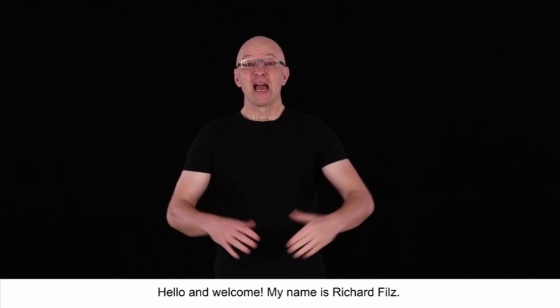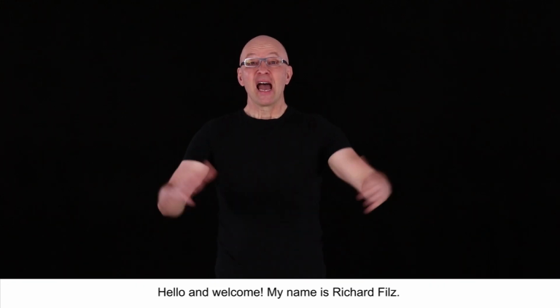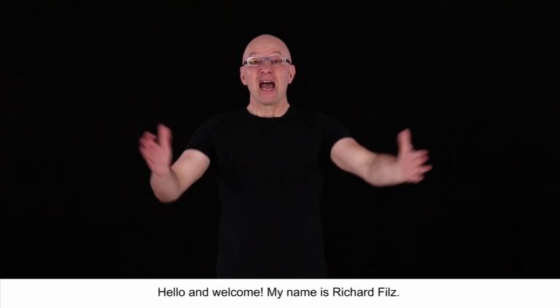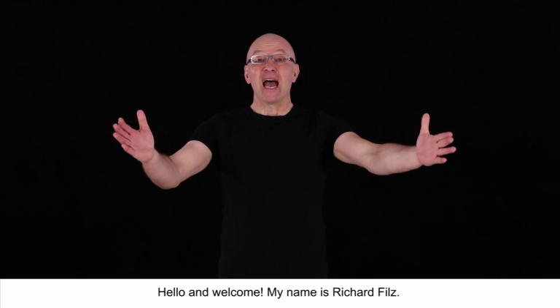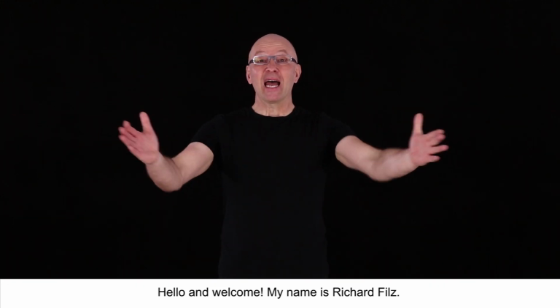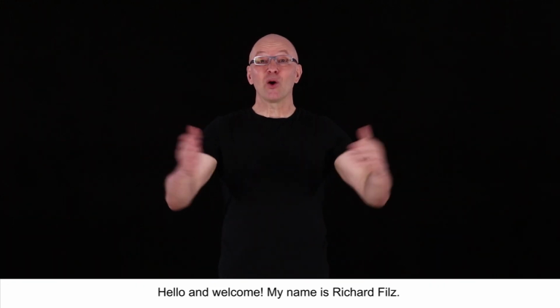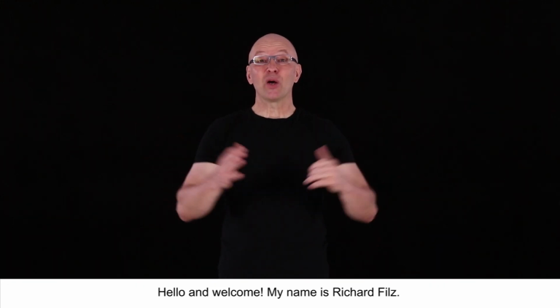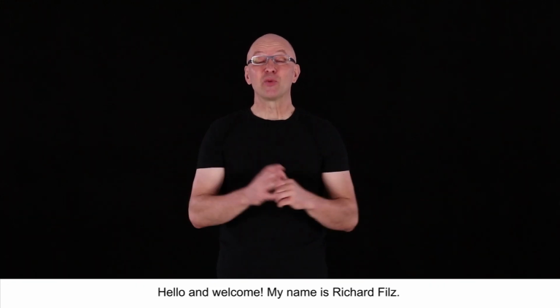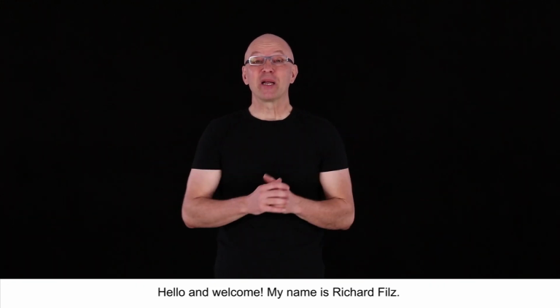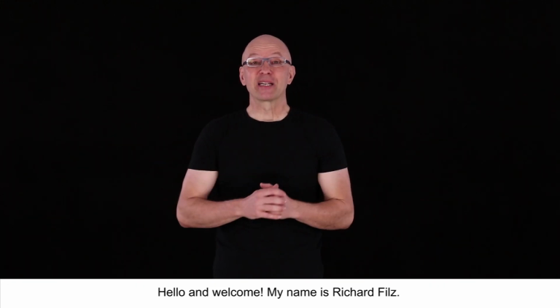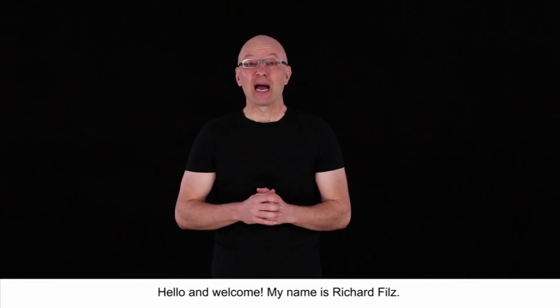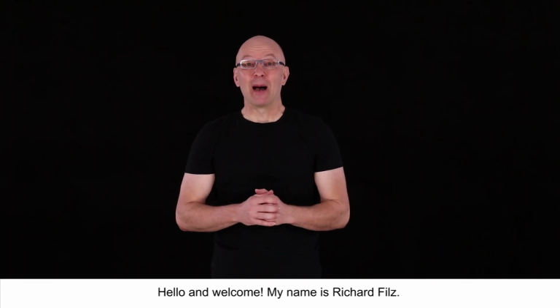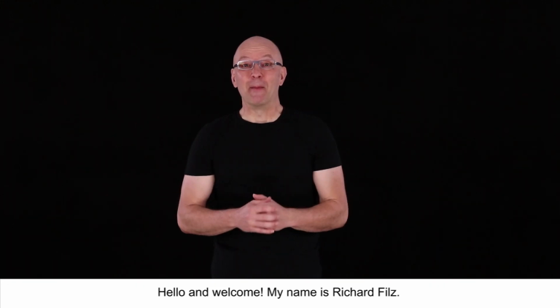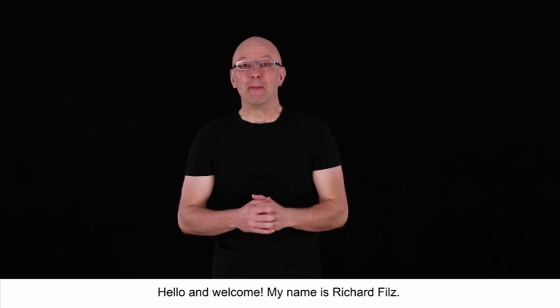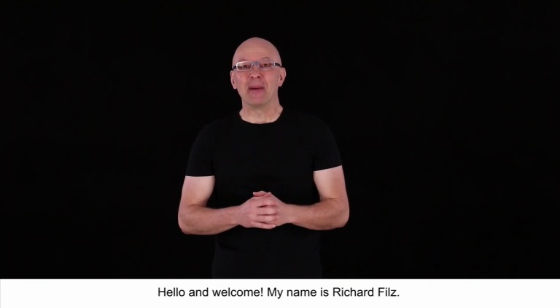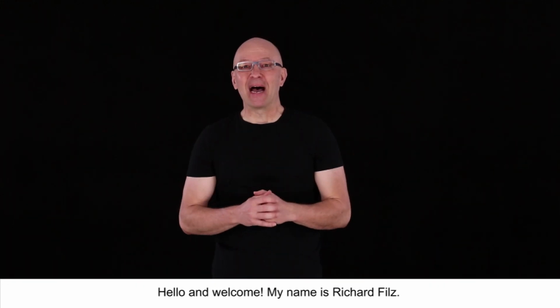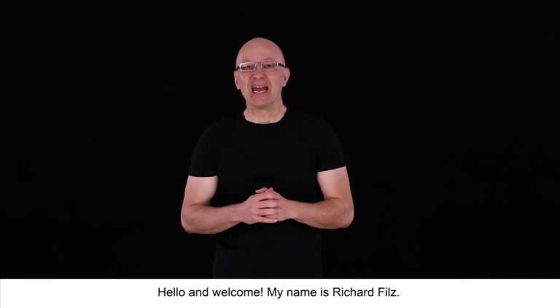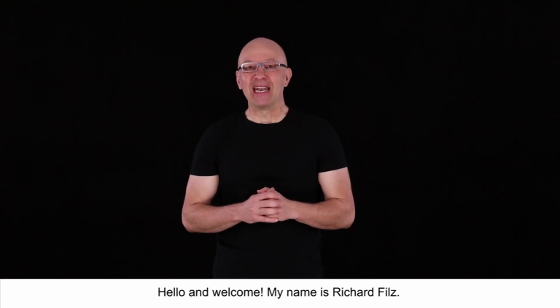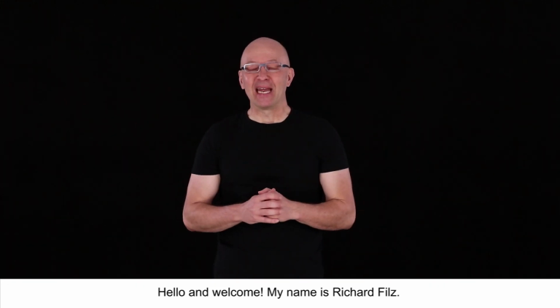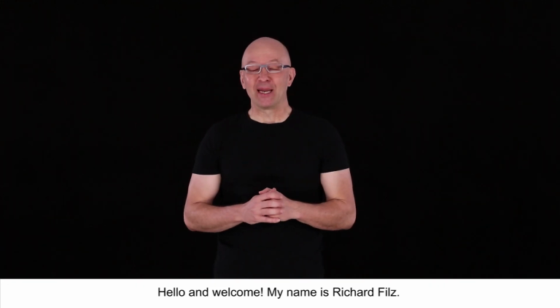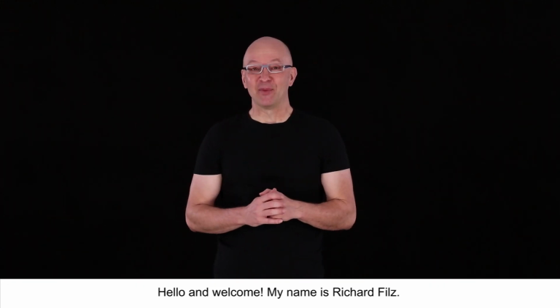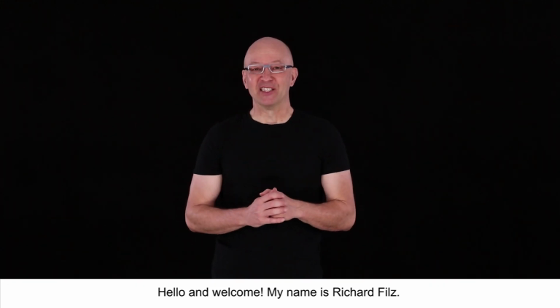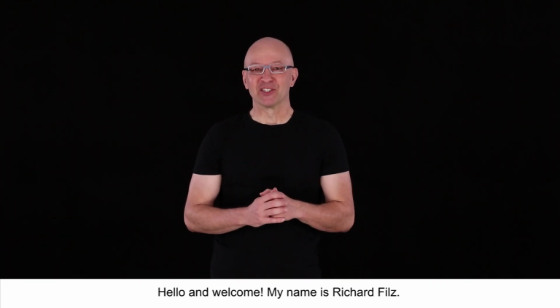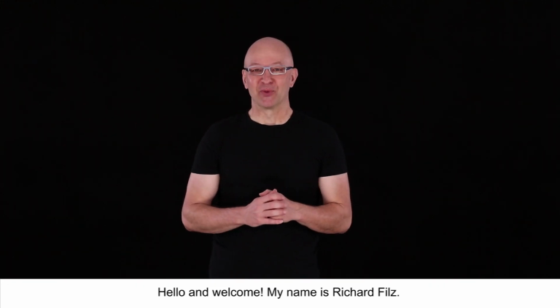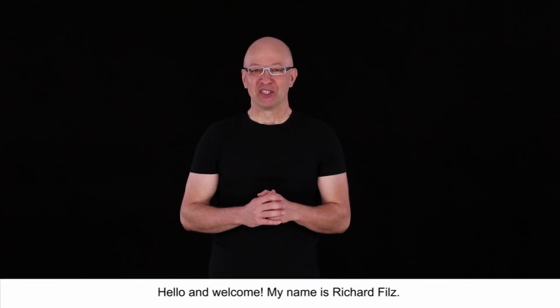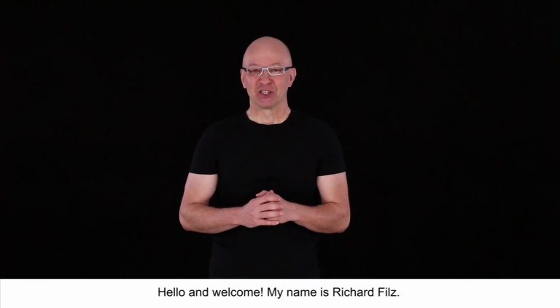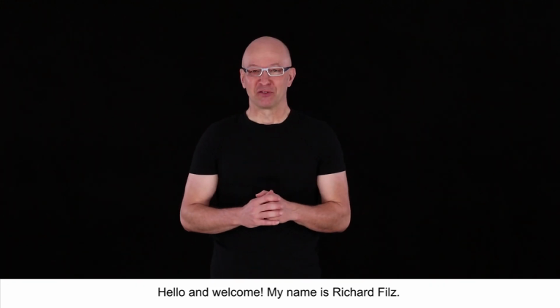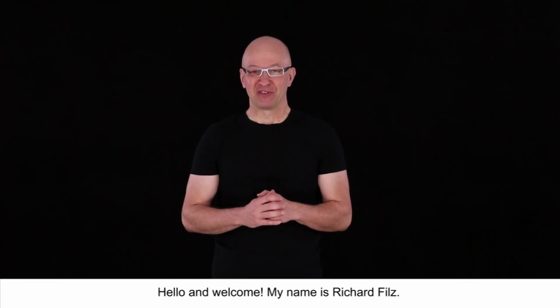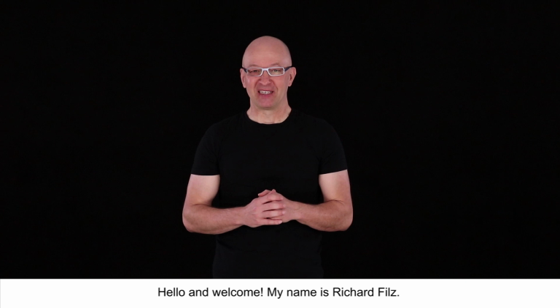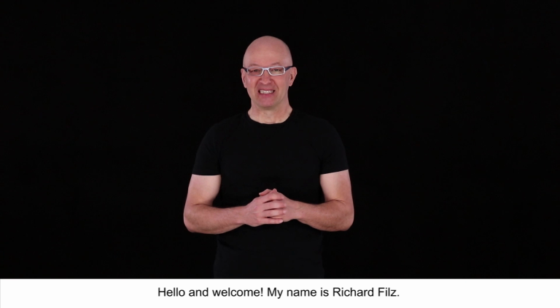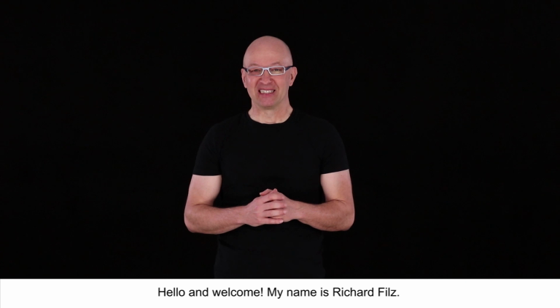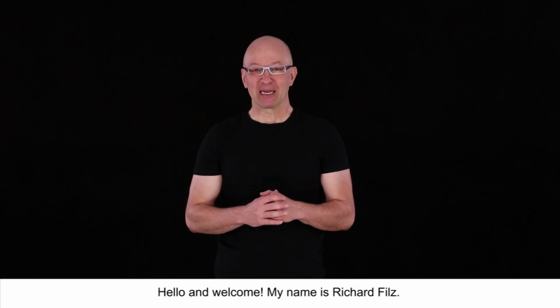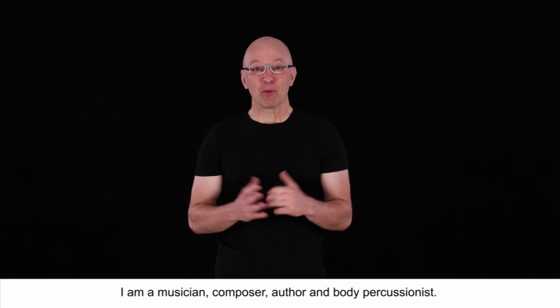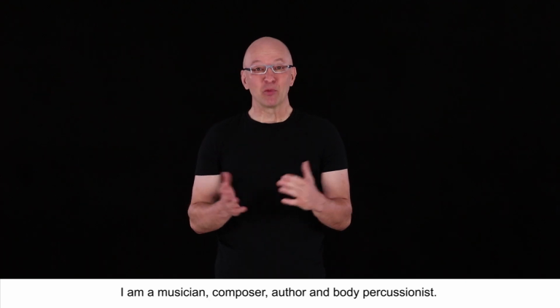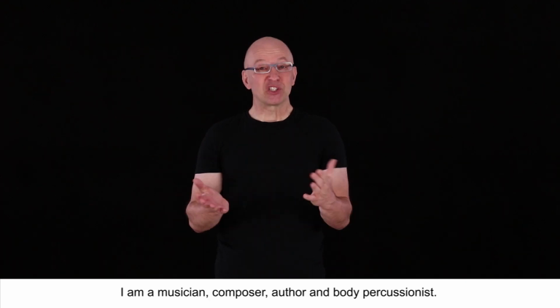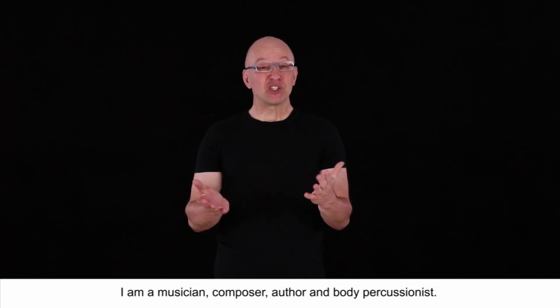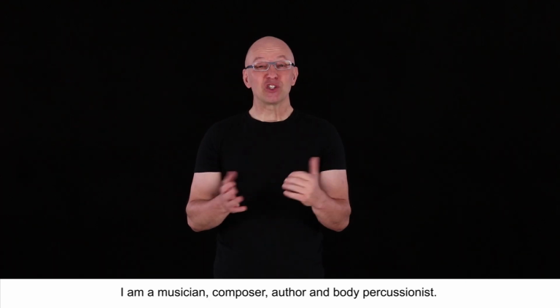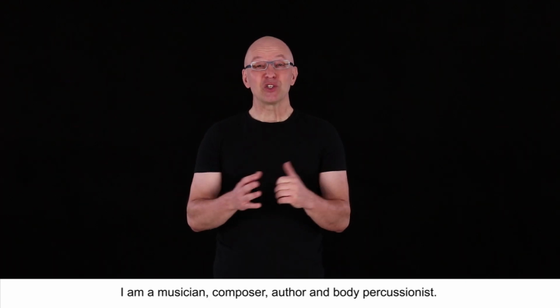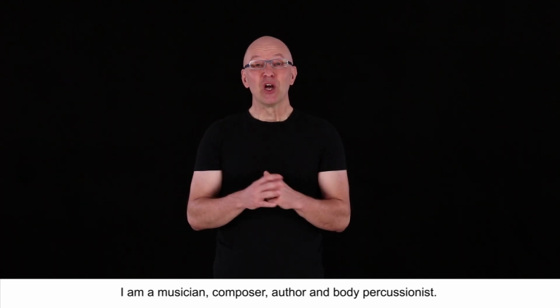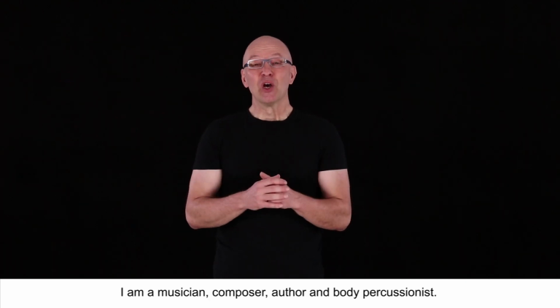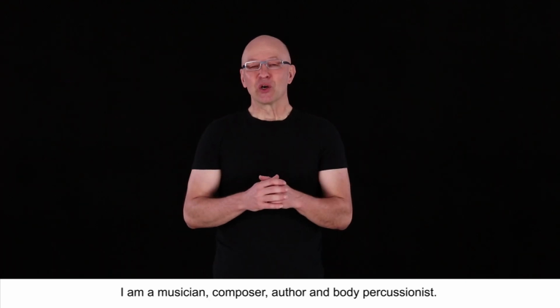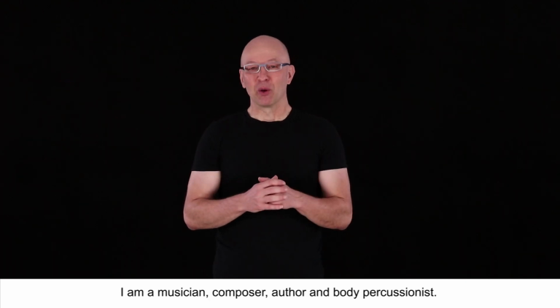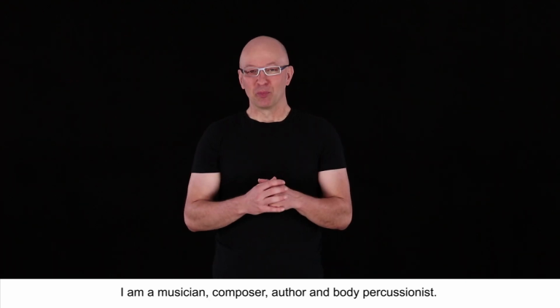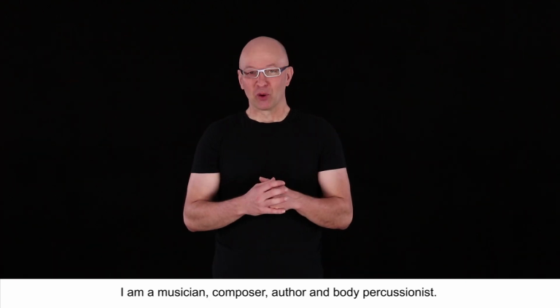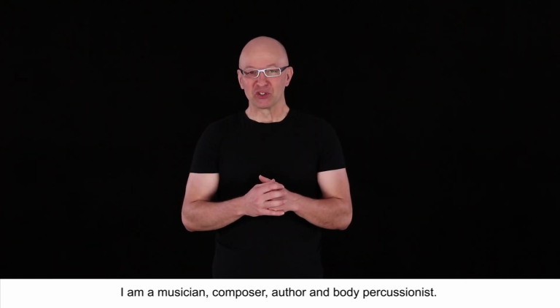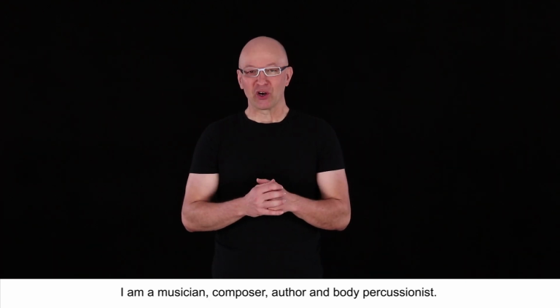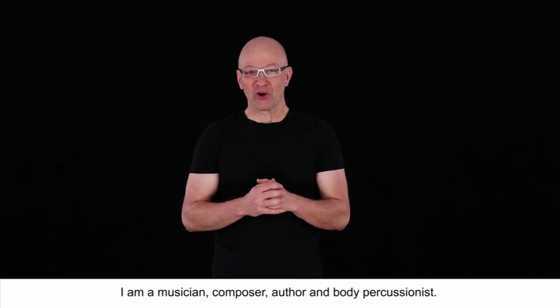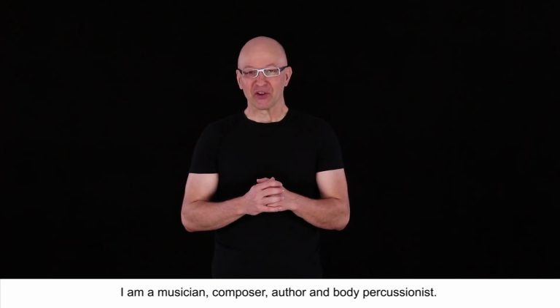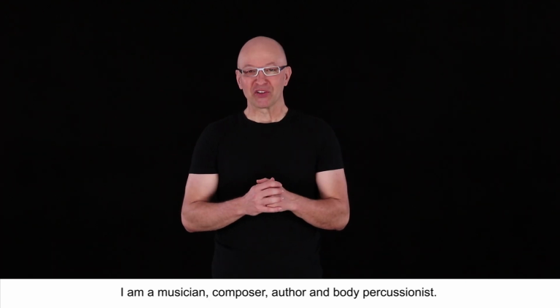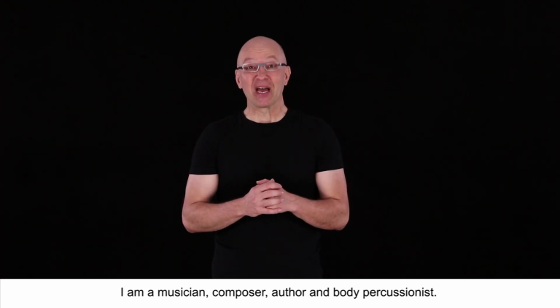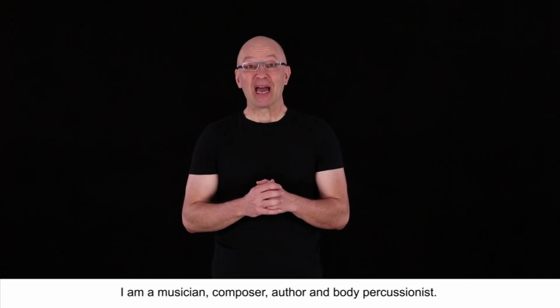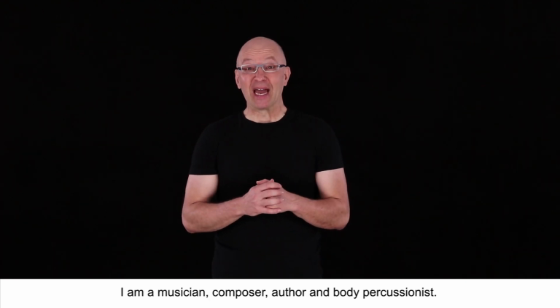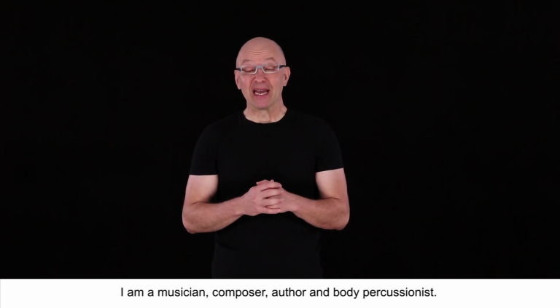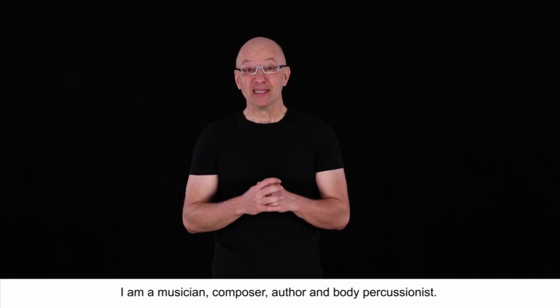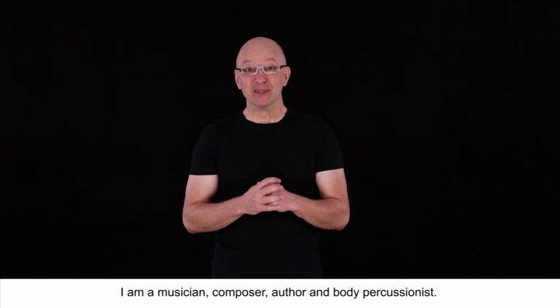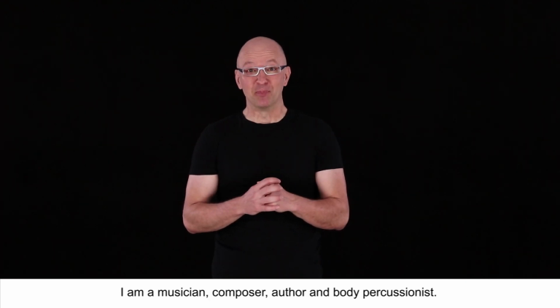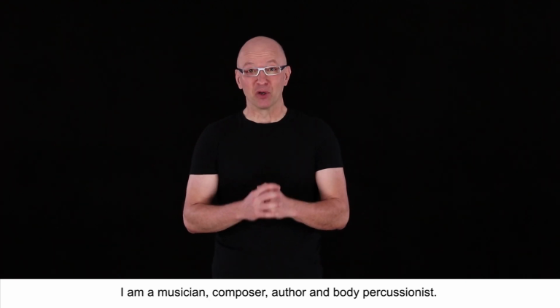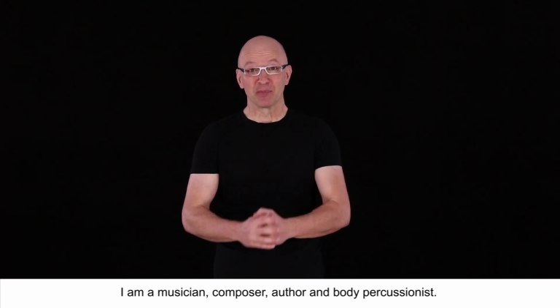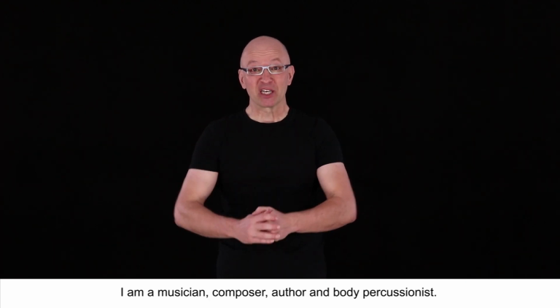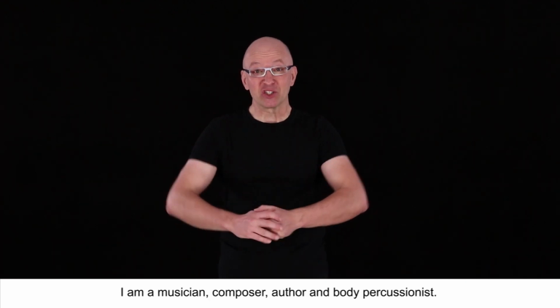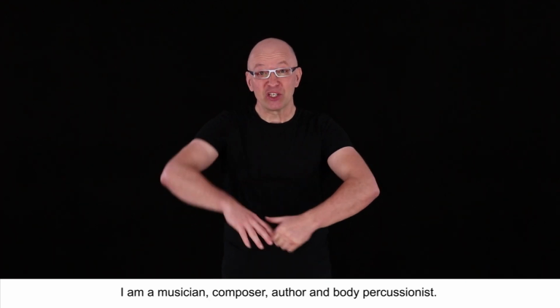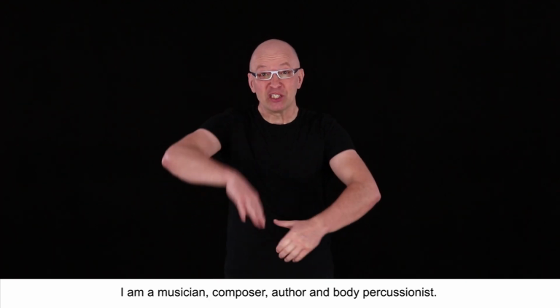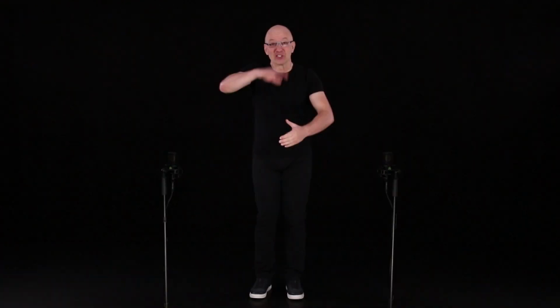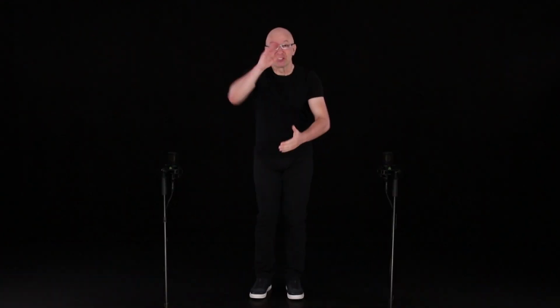Hello and welcome! My name is Richard Filz. I'm a musician, composer, author and body percussionist.